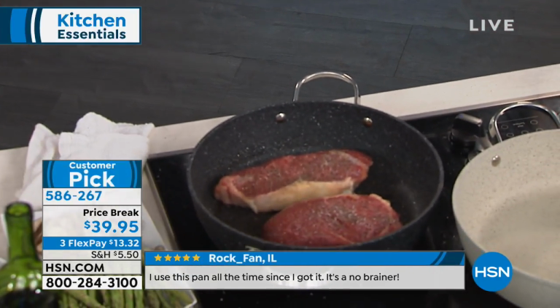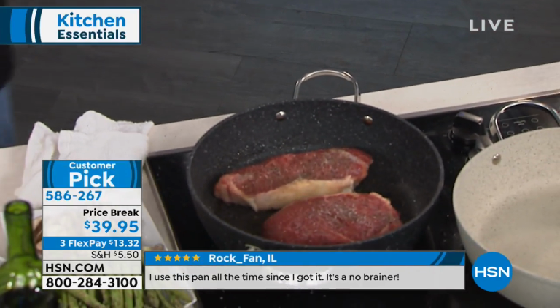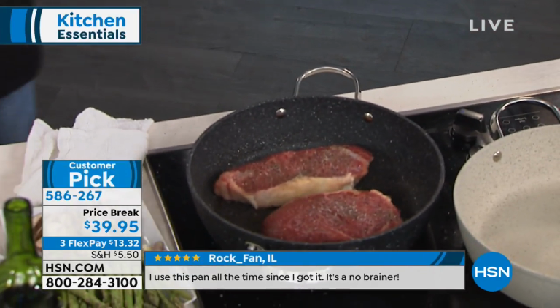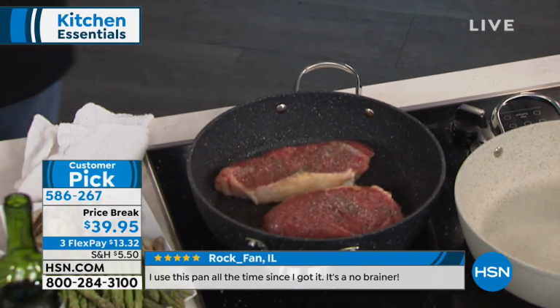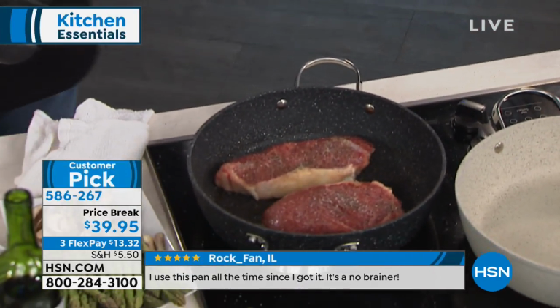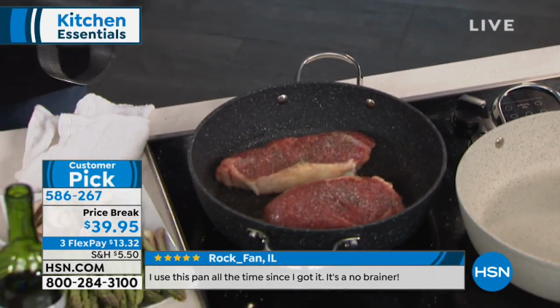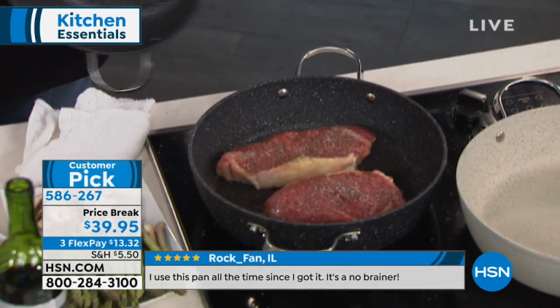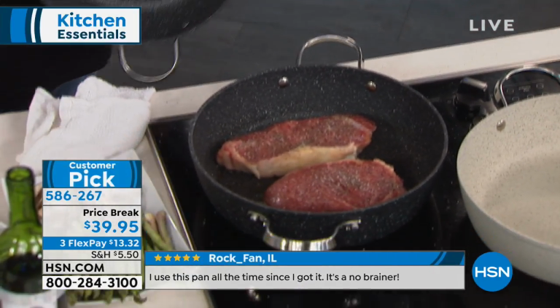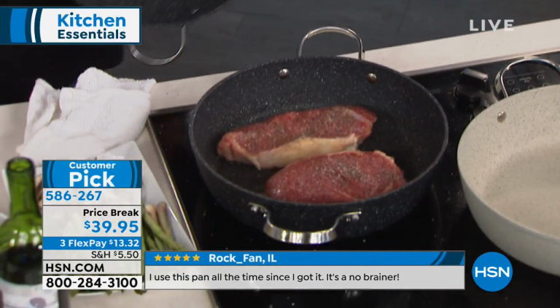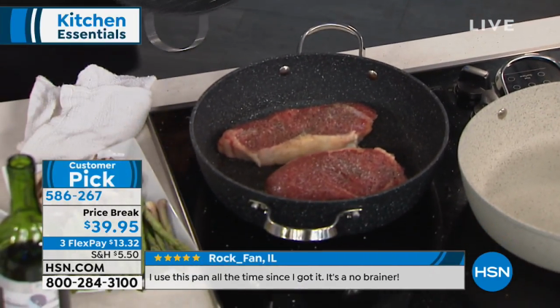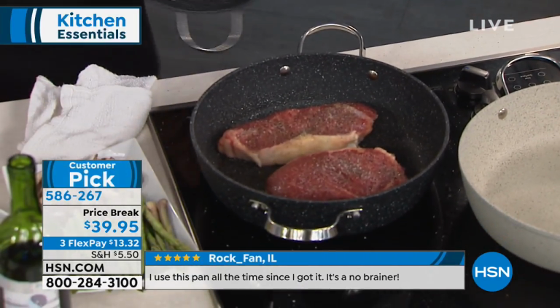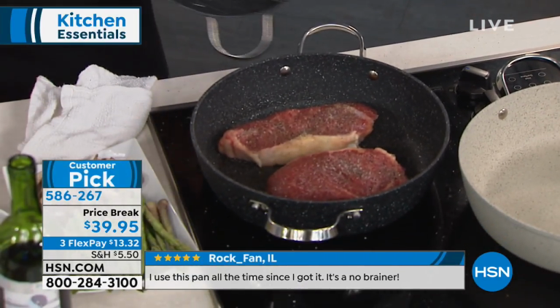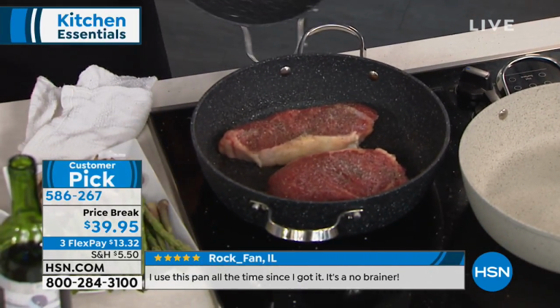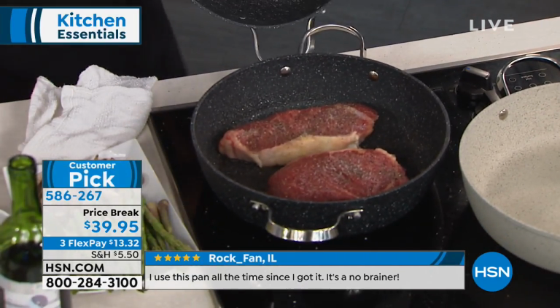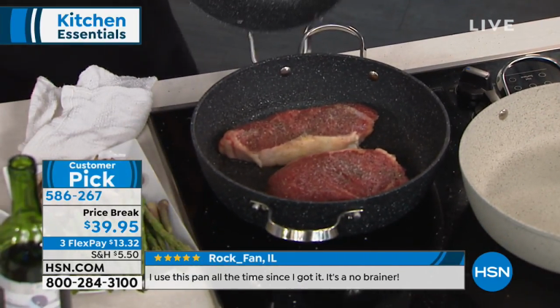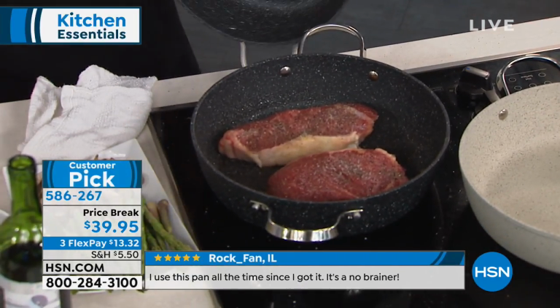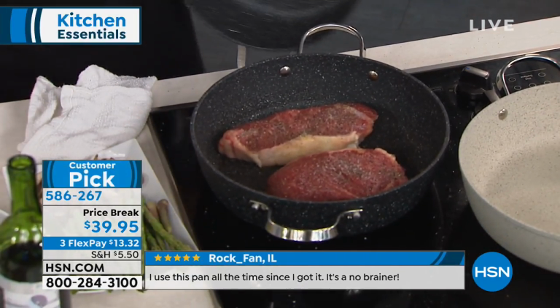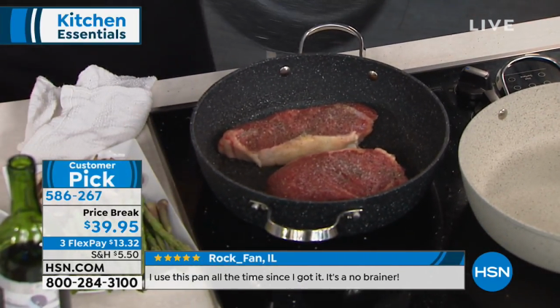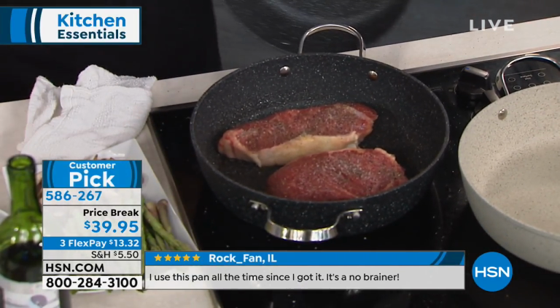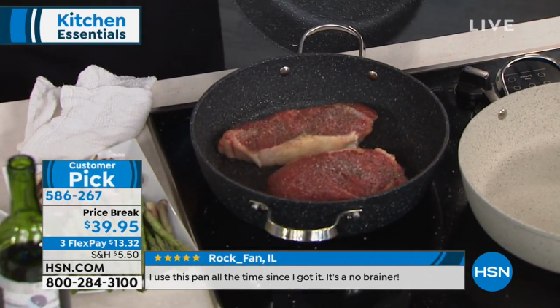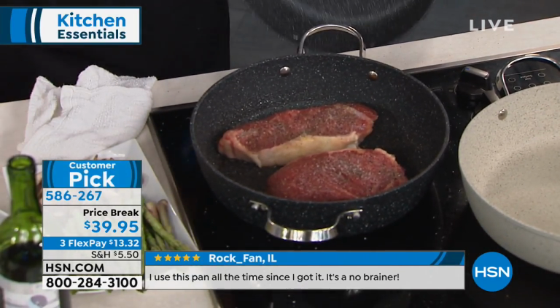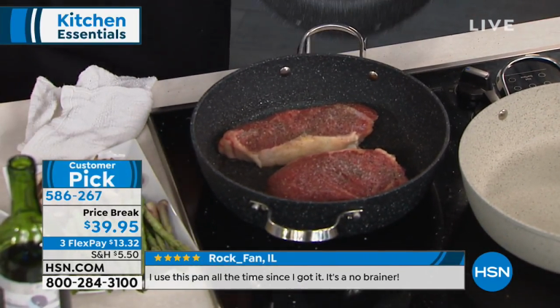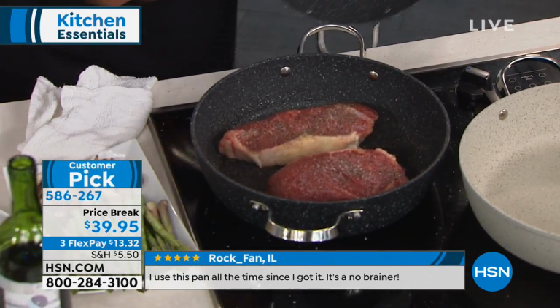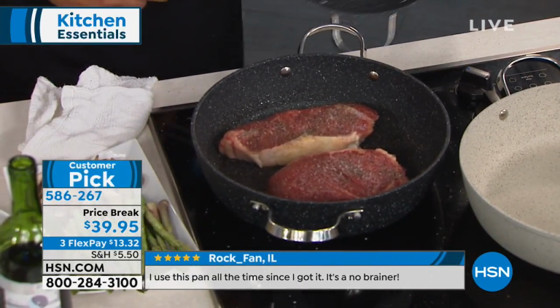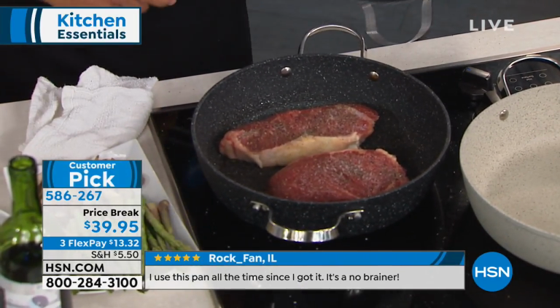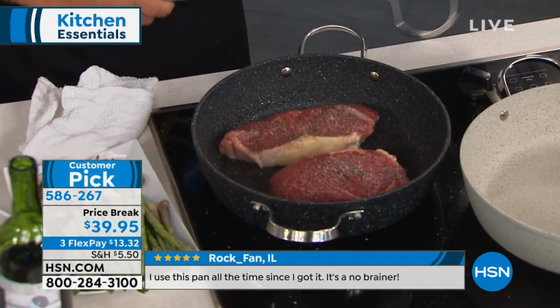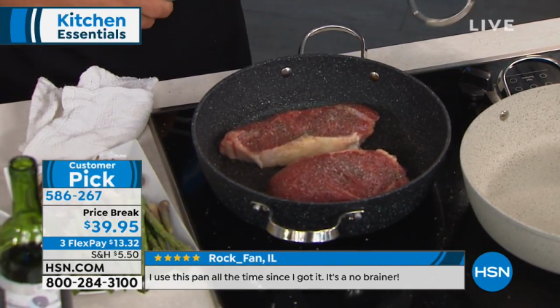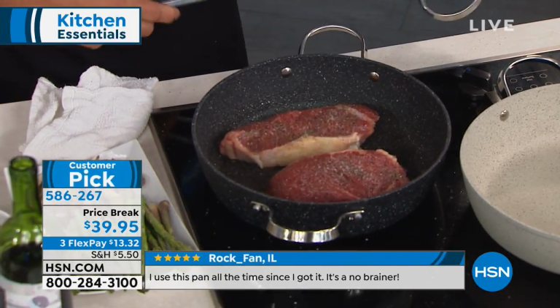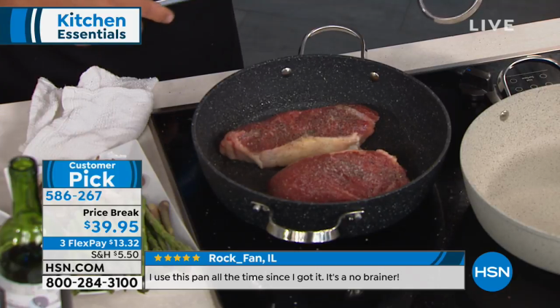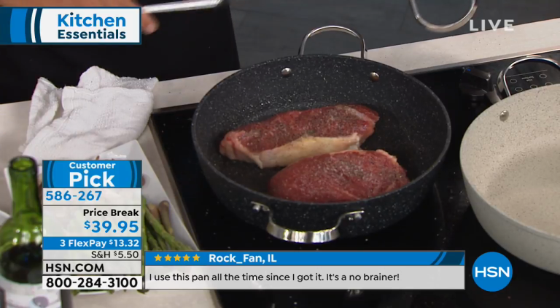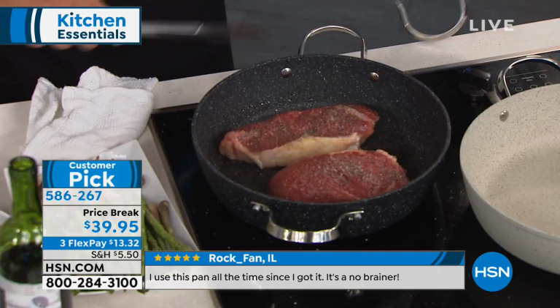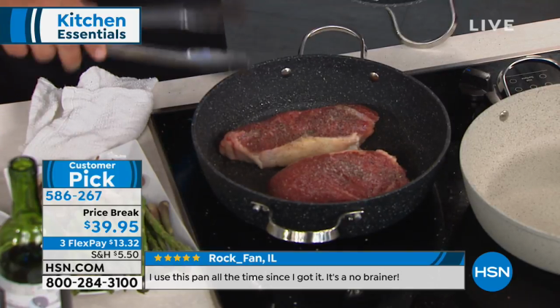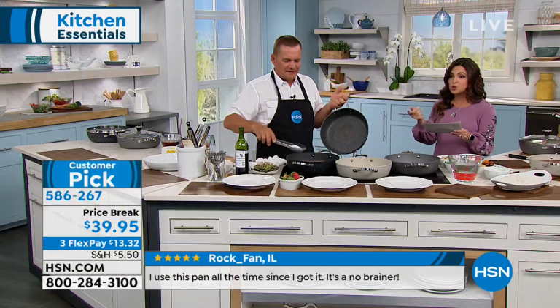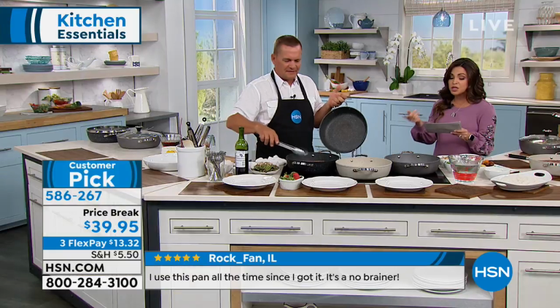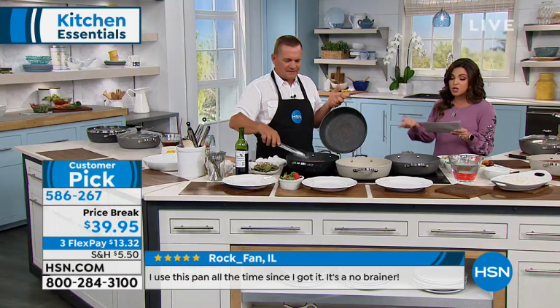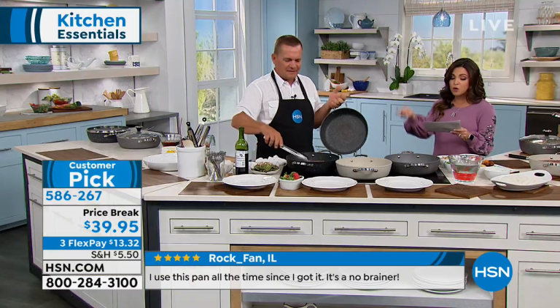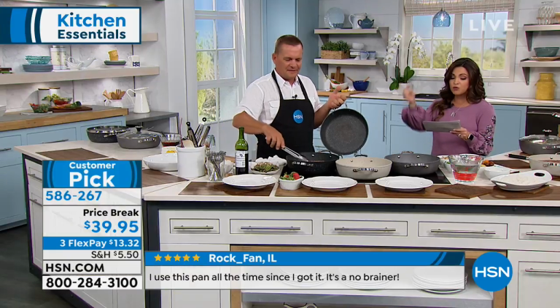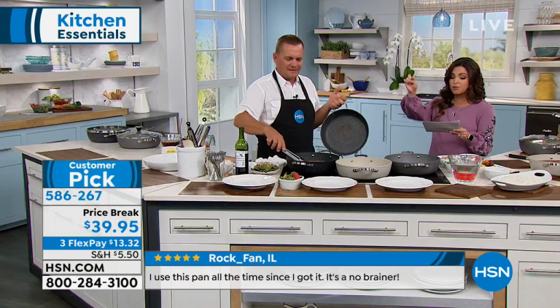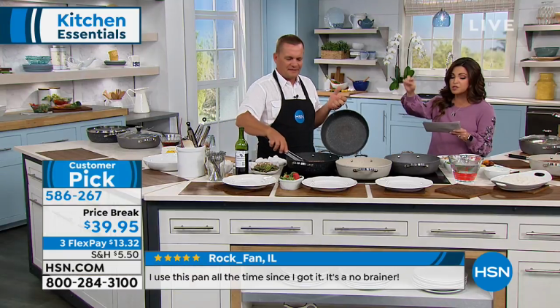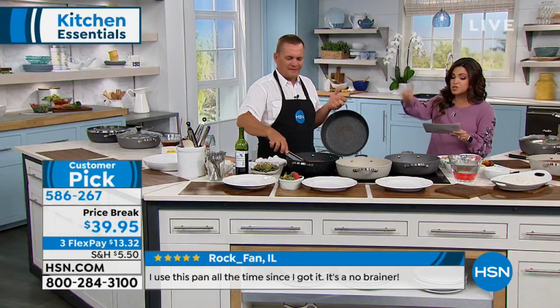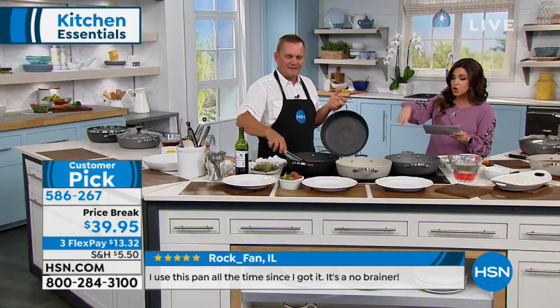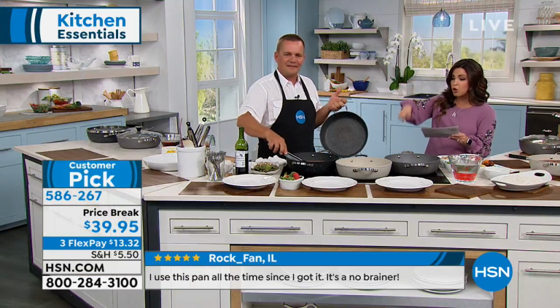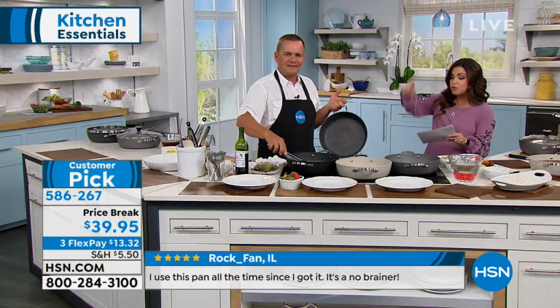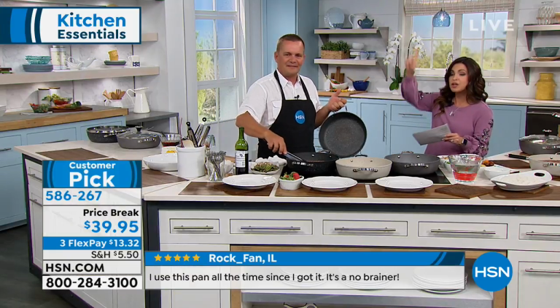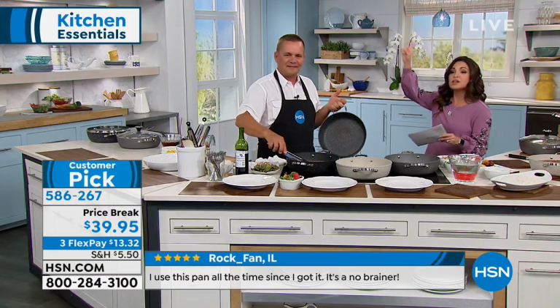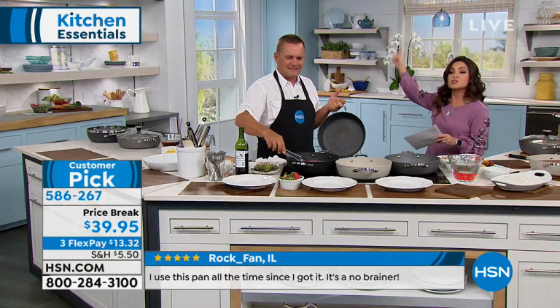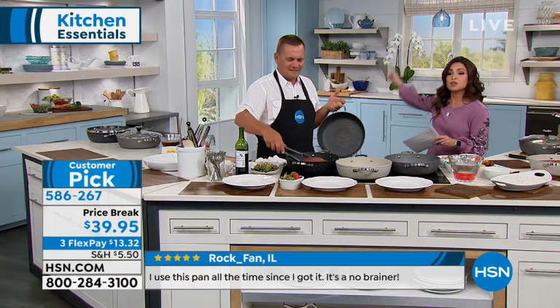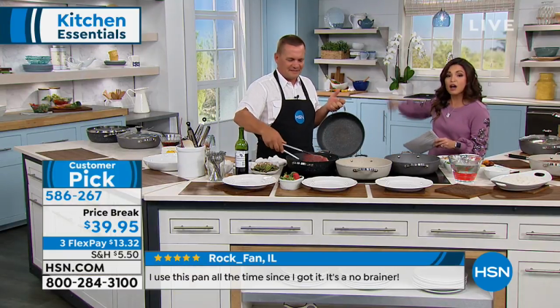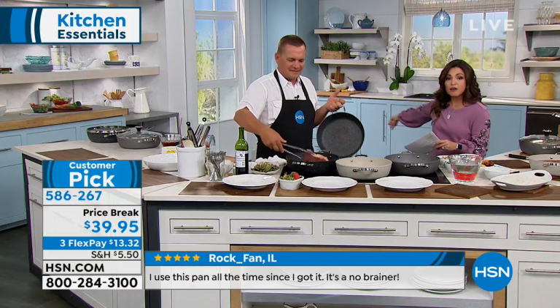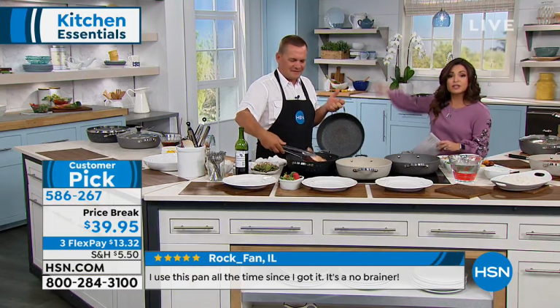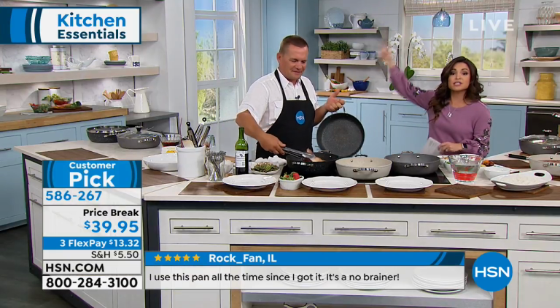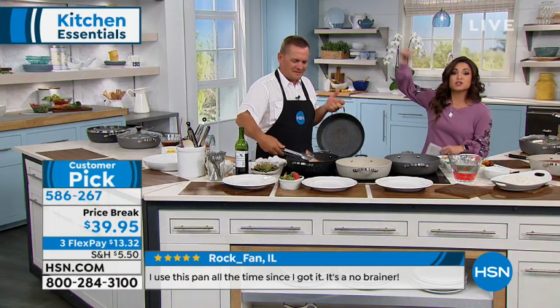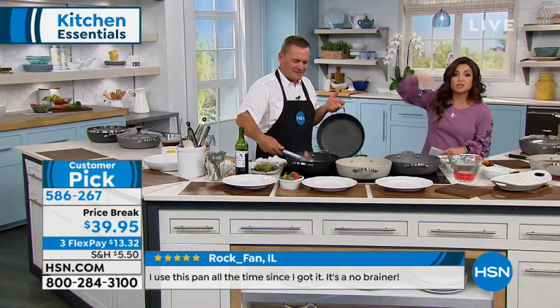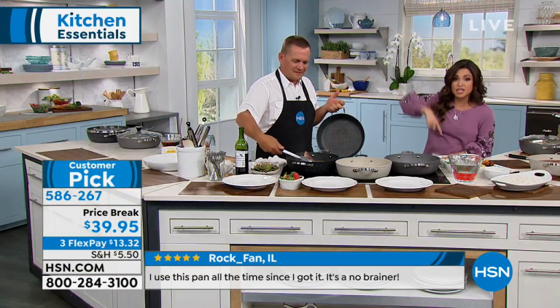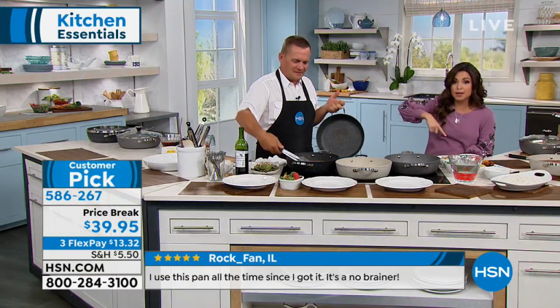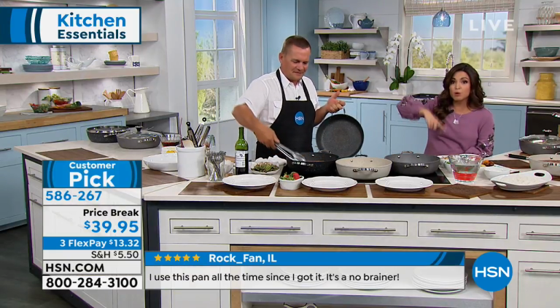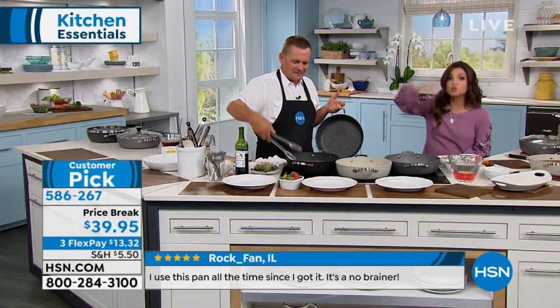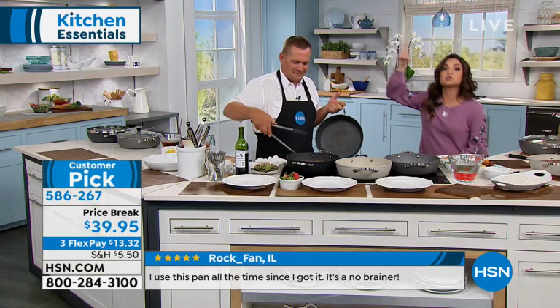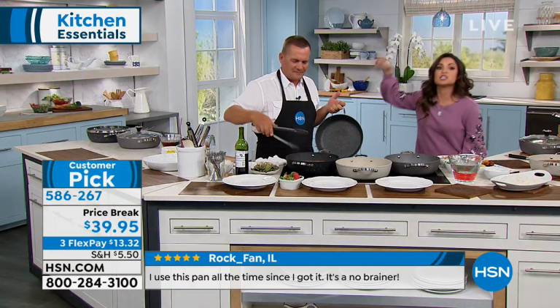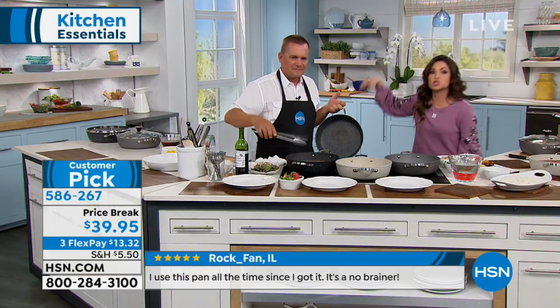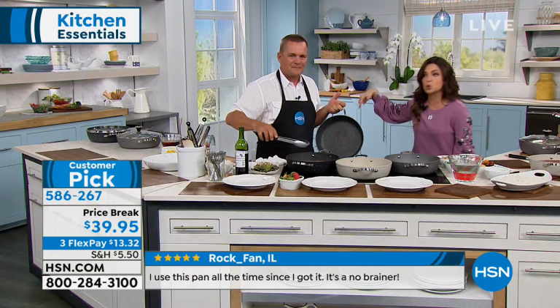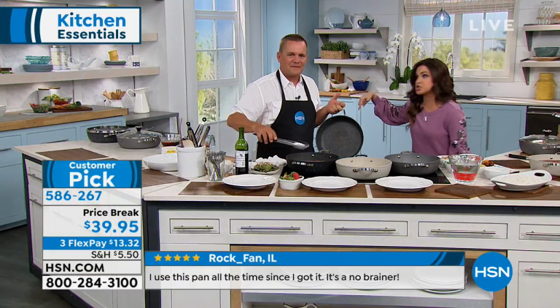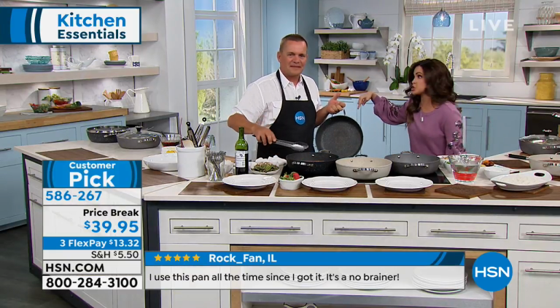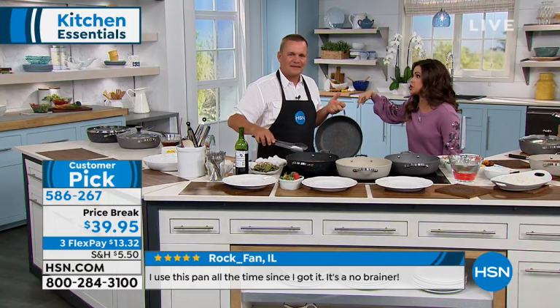You talk about one-pot cooking — meat, veggies, sauces, desserts. You can go from the stove to the oven, to the table, to the dishwasher.